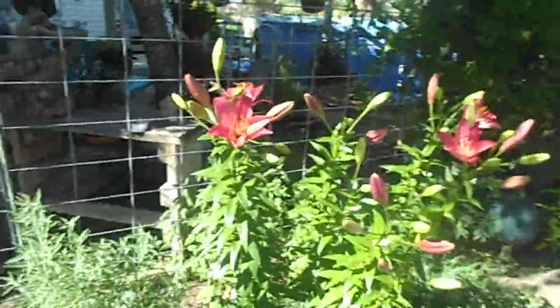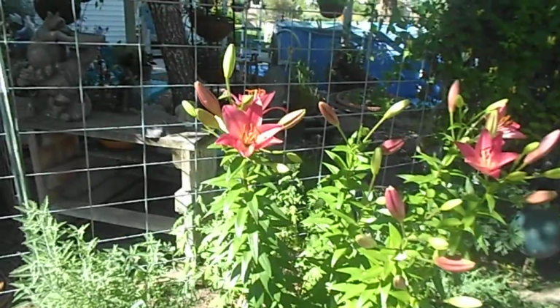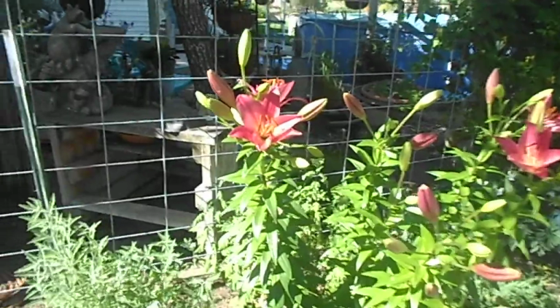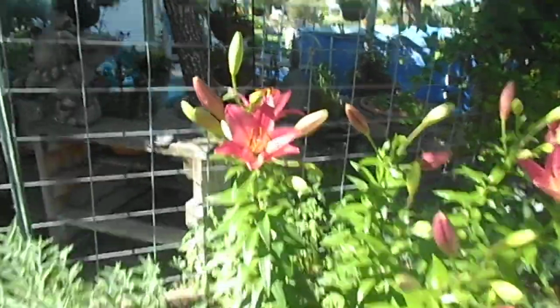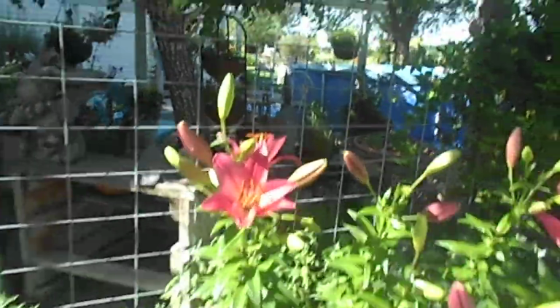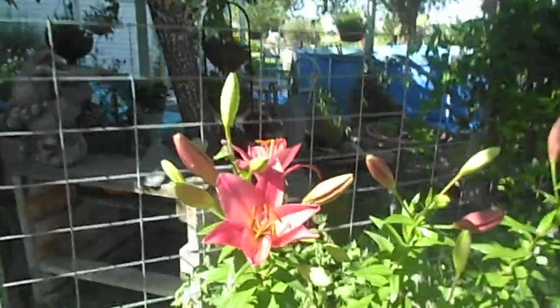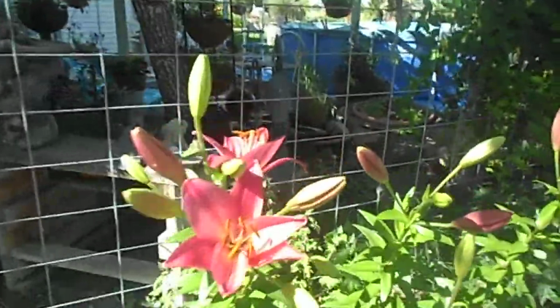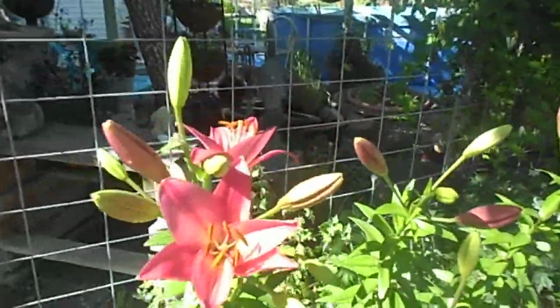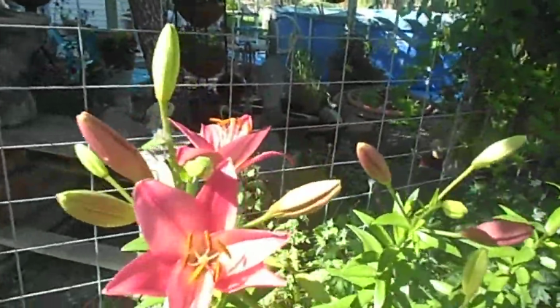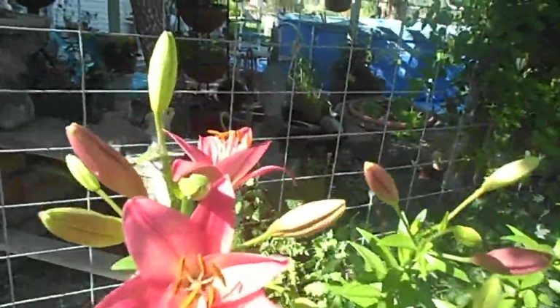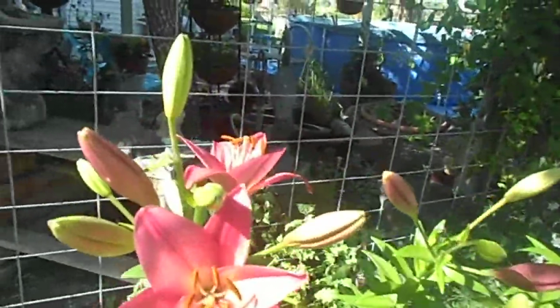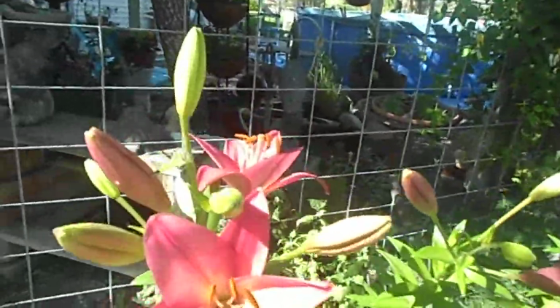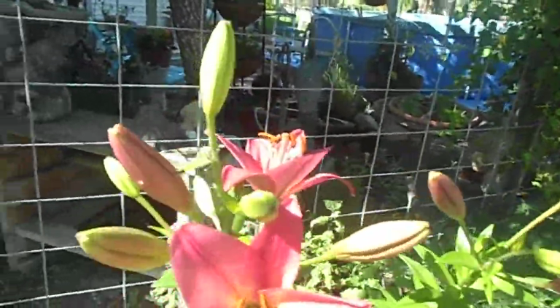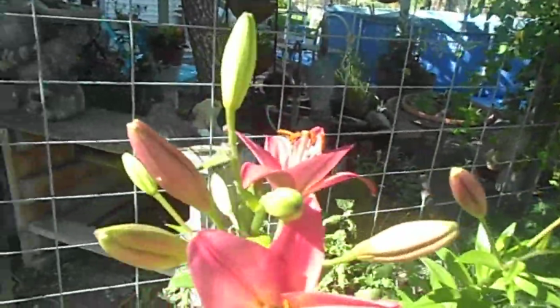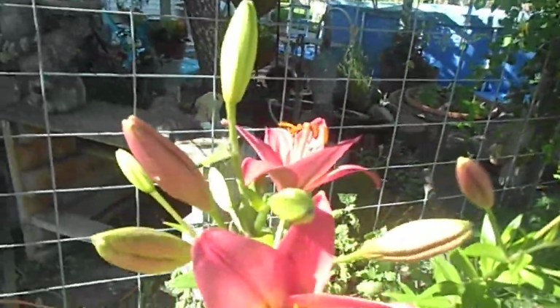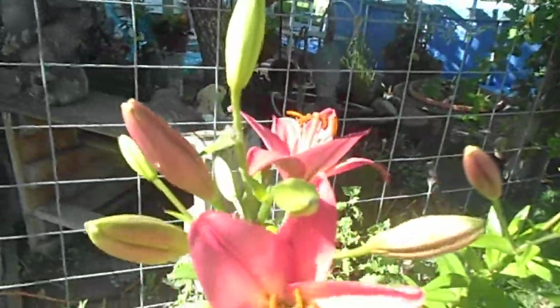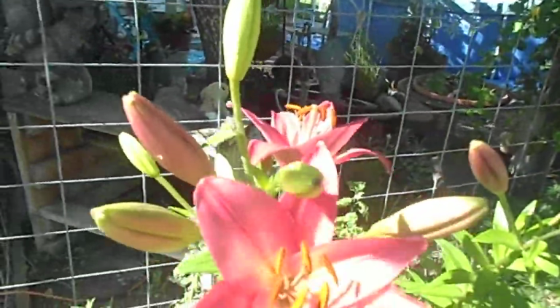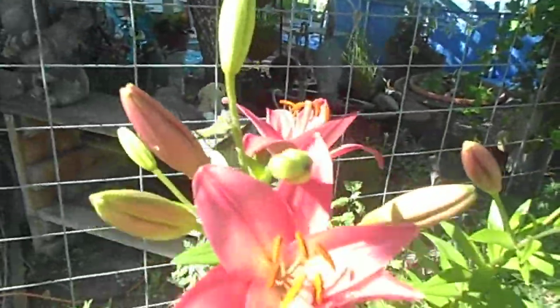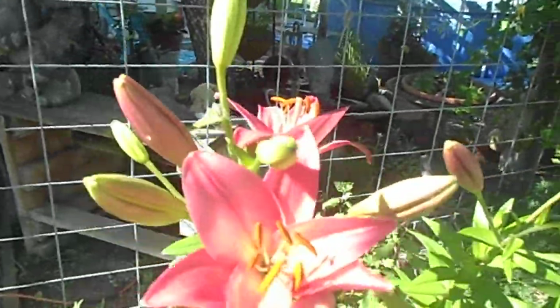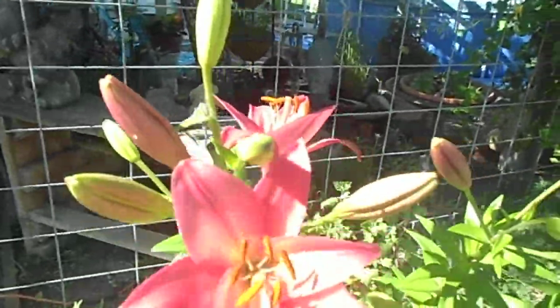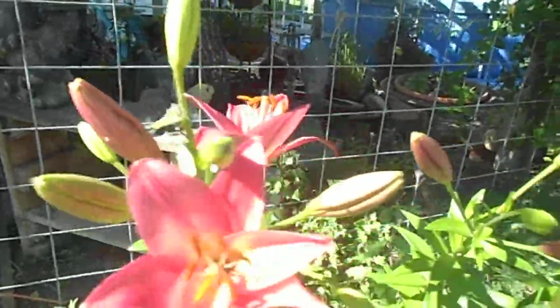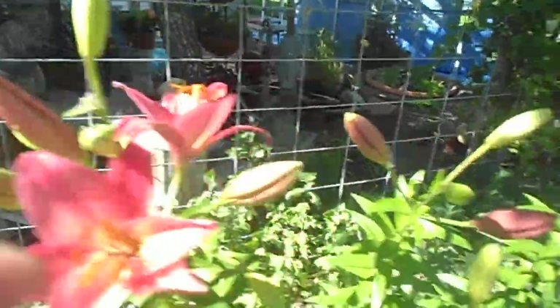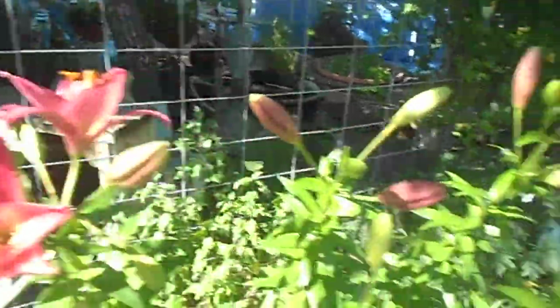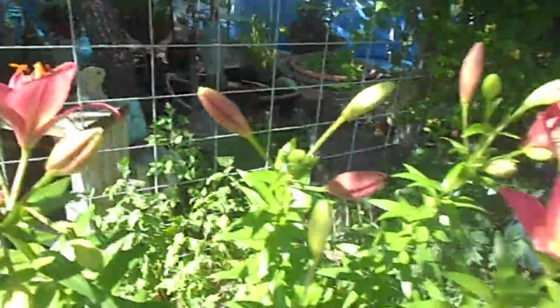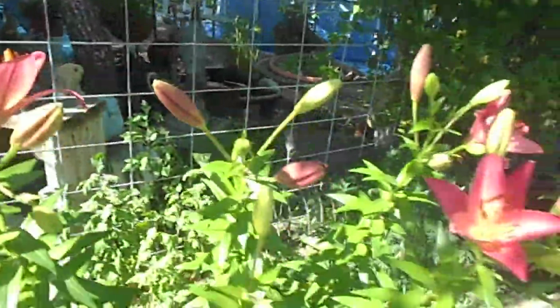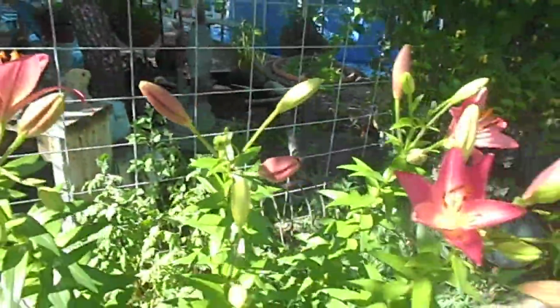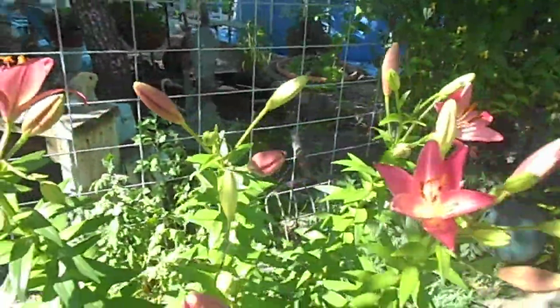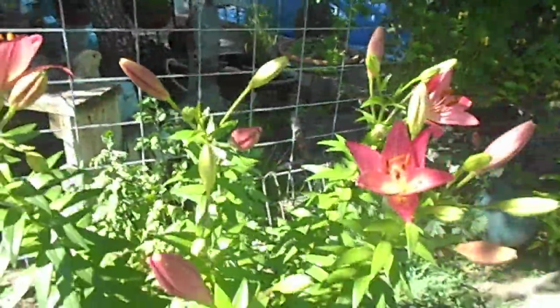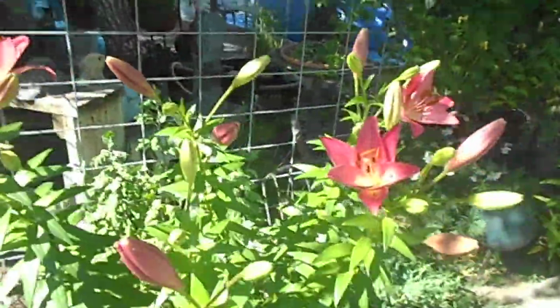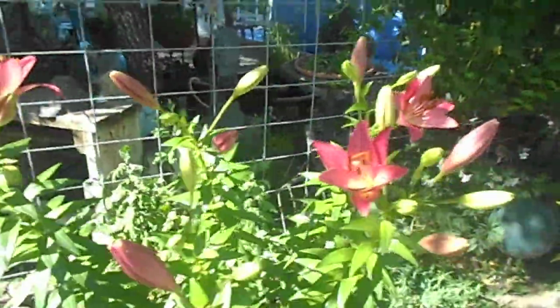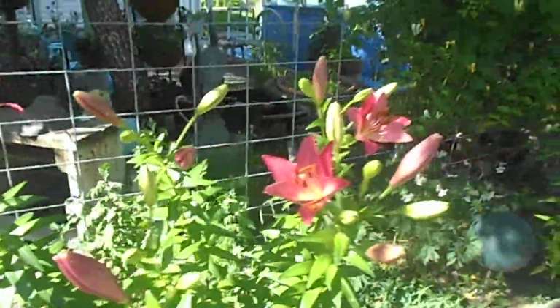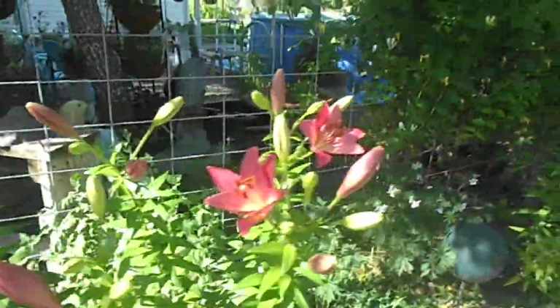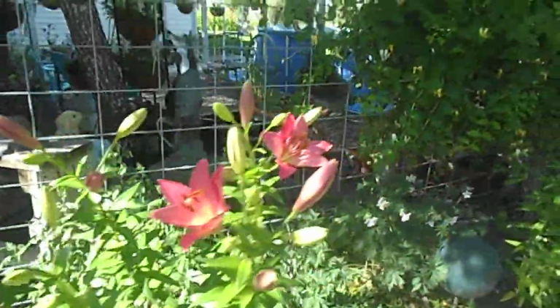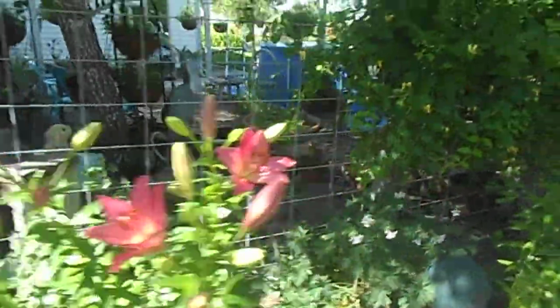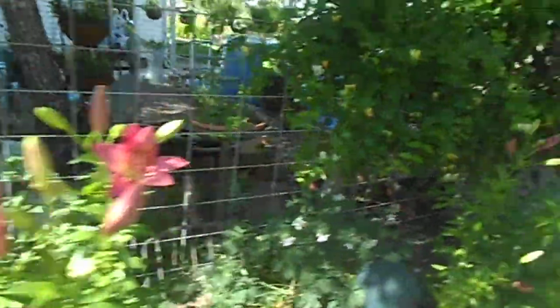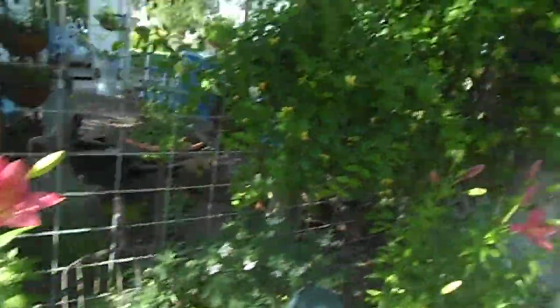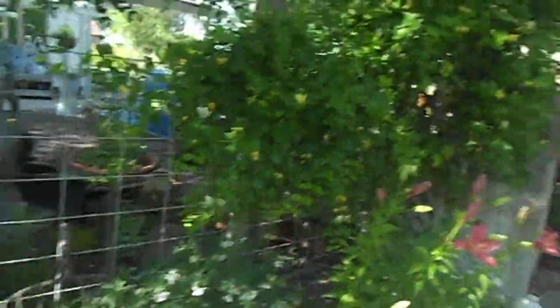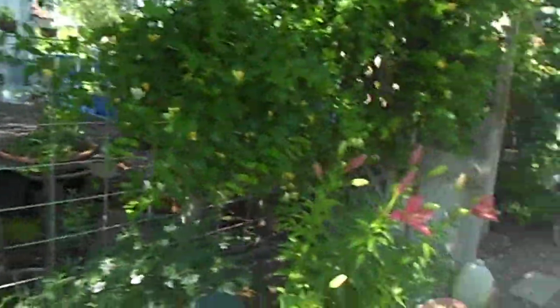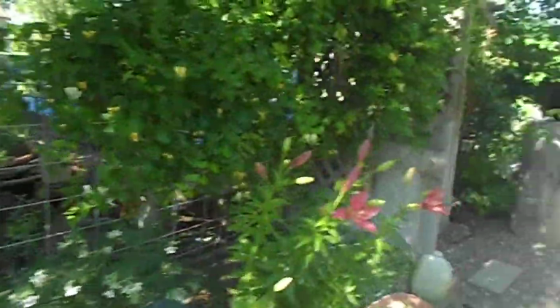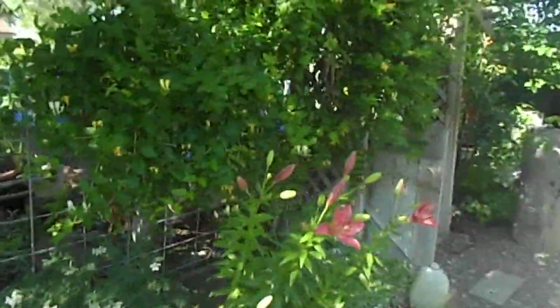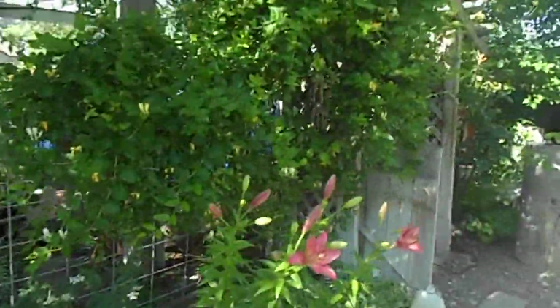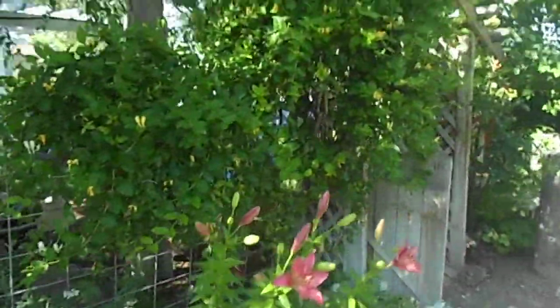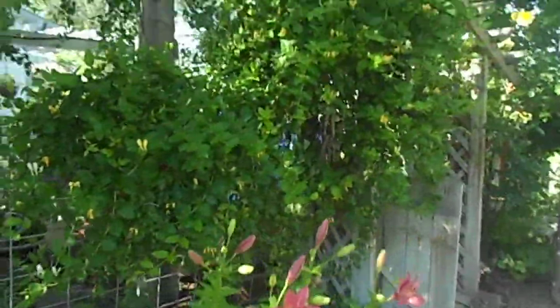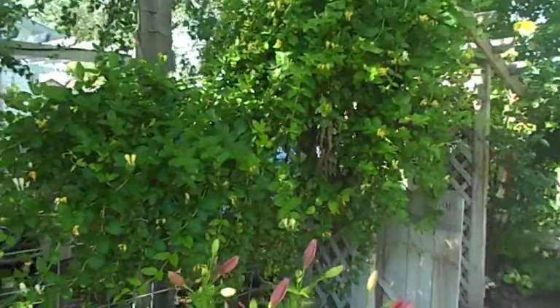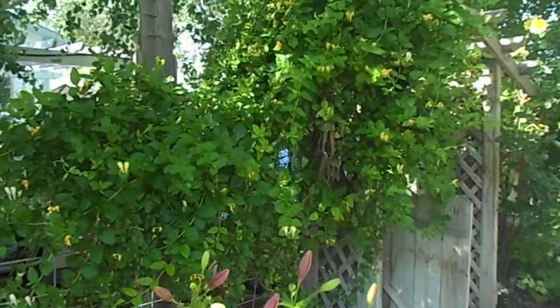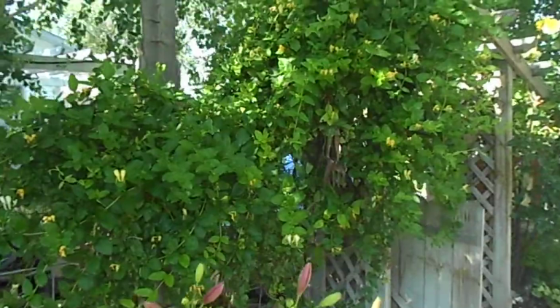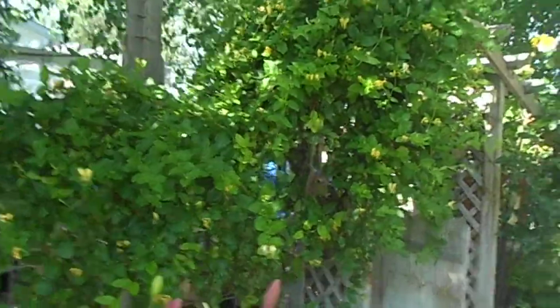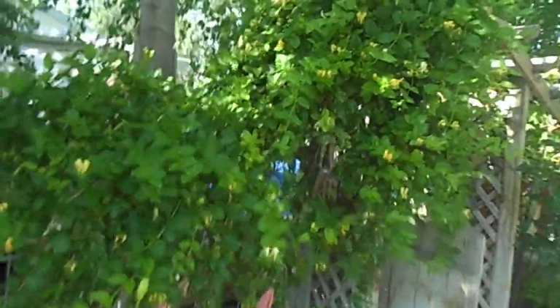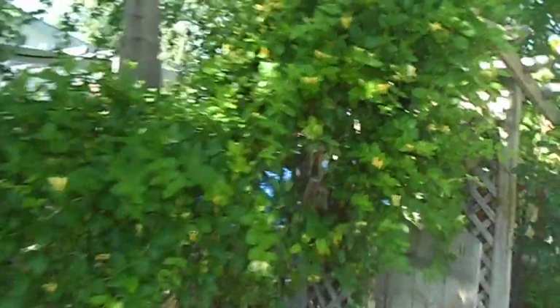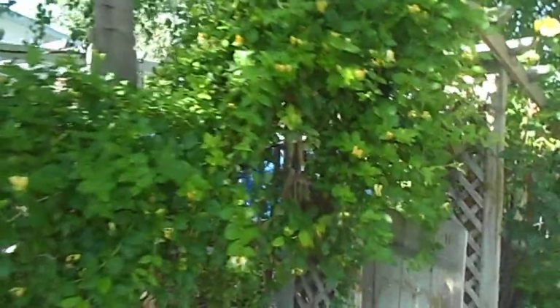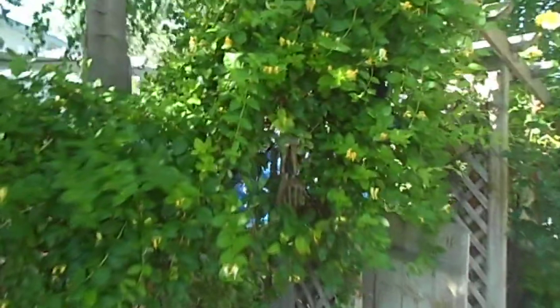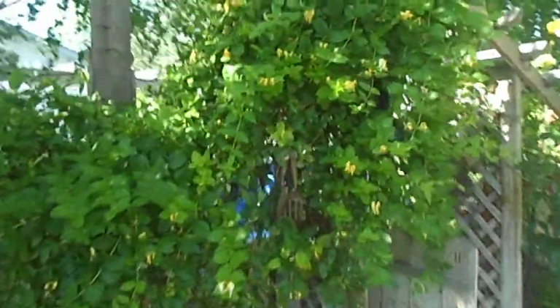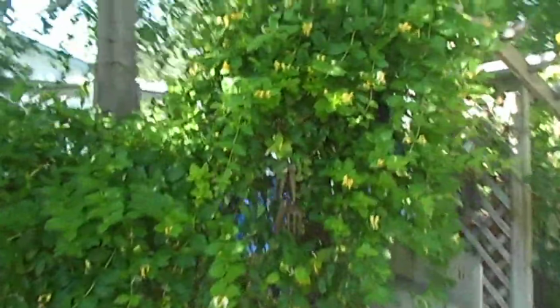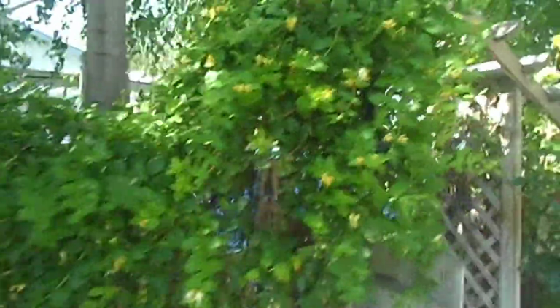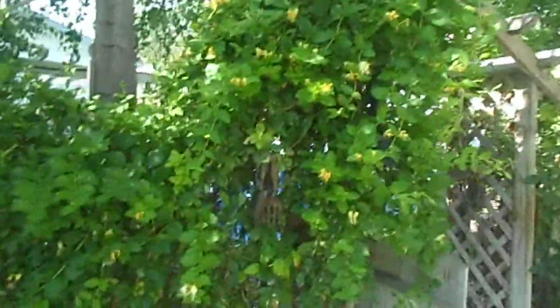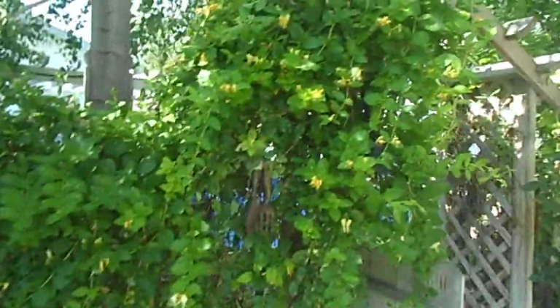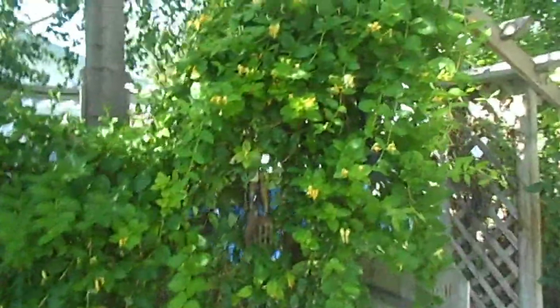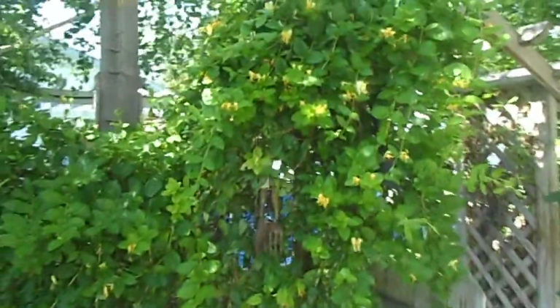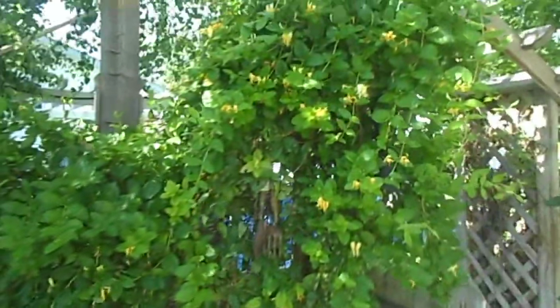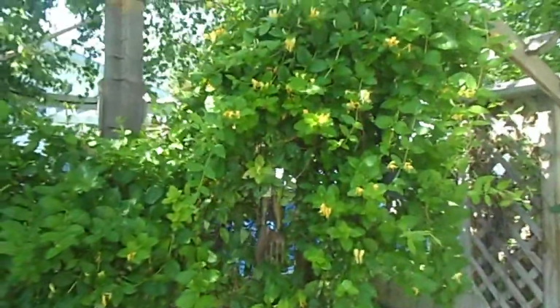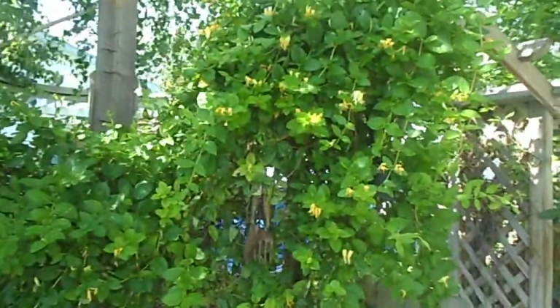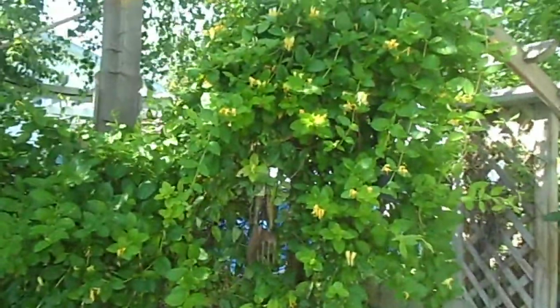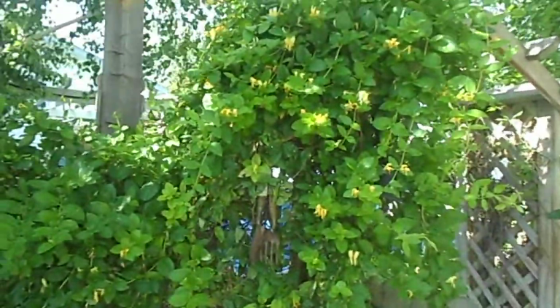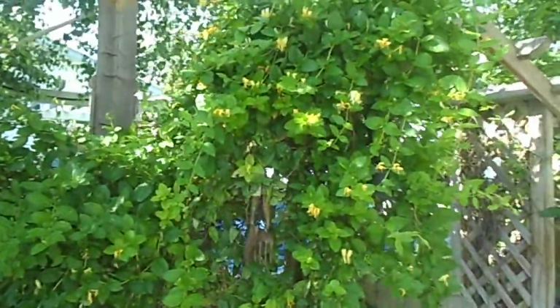I just love that color. Isn't that pretty? Love it. My honeysuckle — I just love the smell of that.